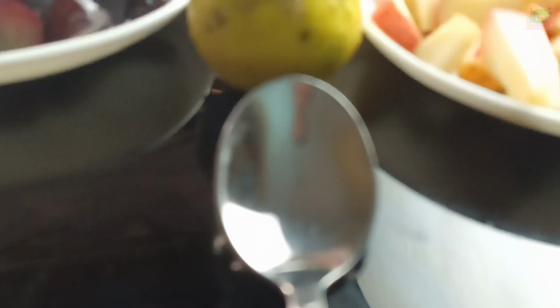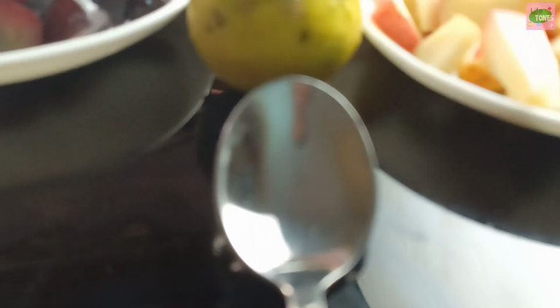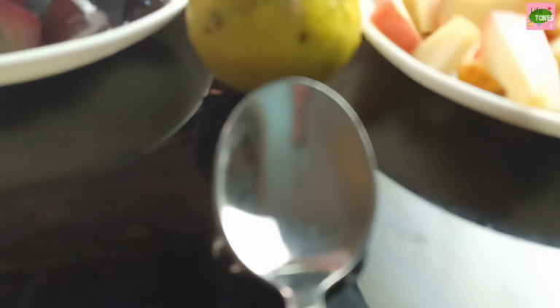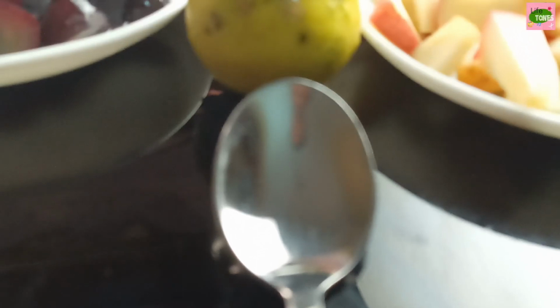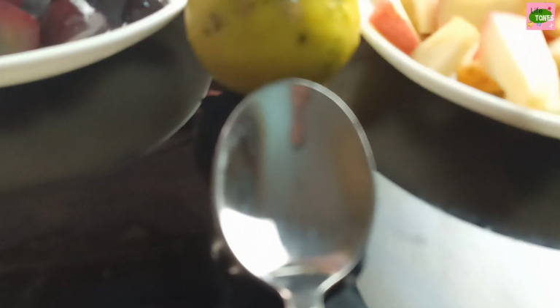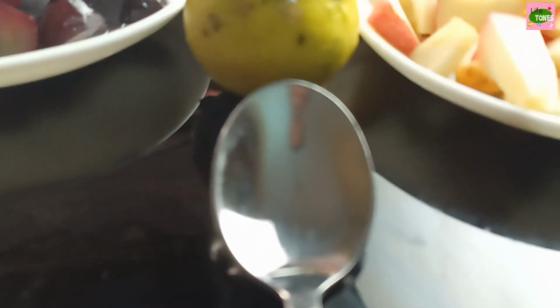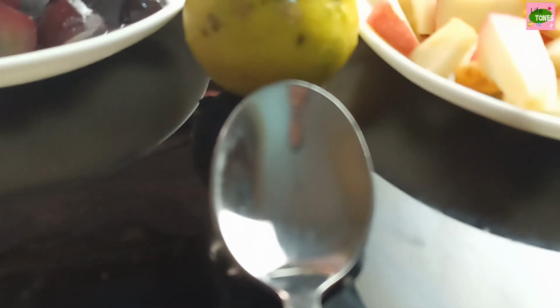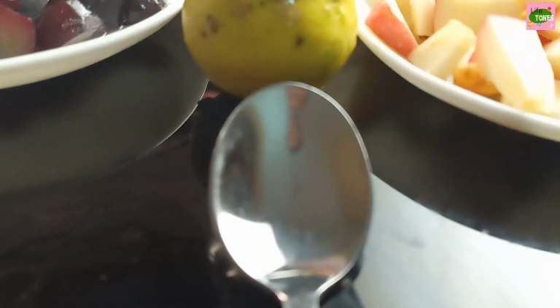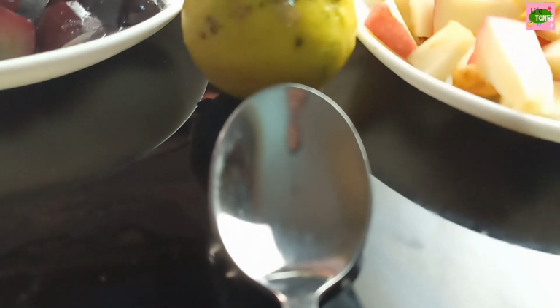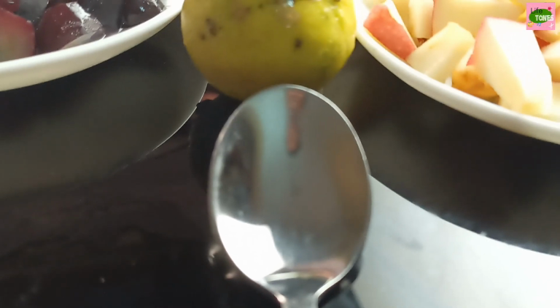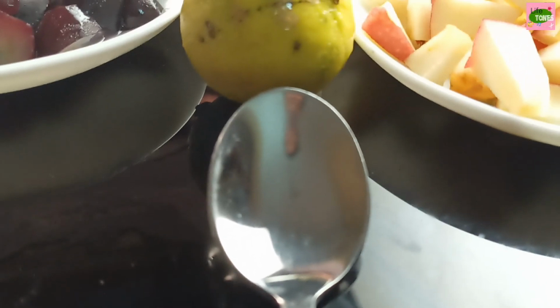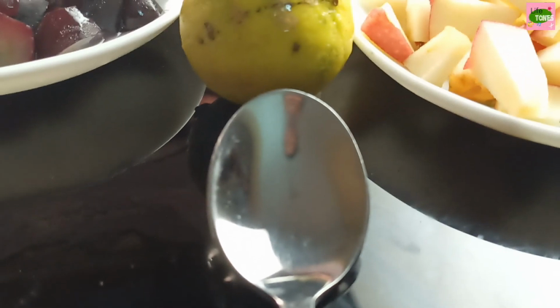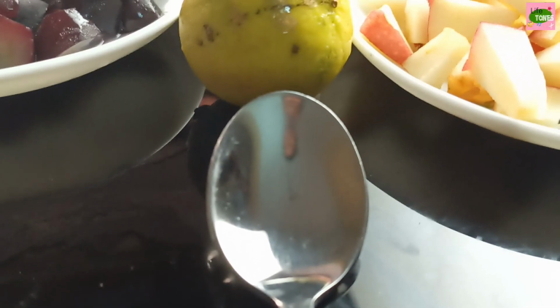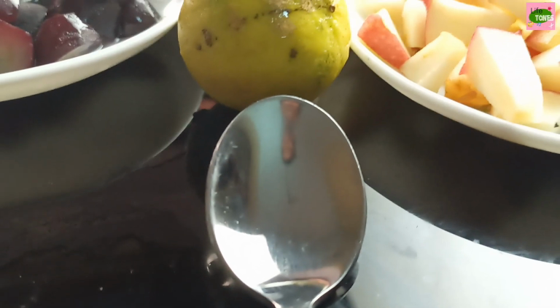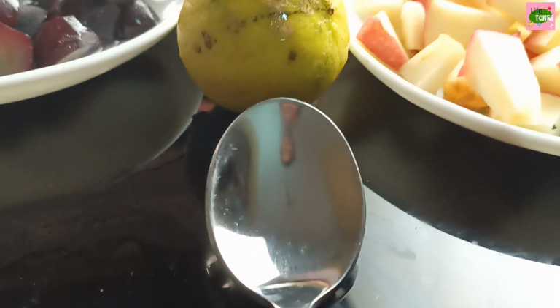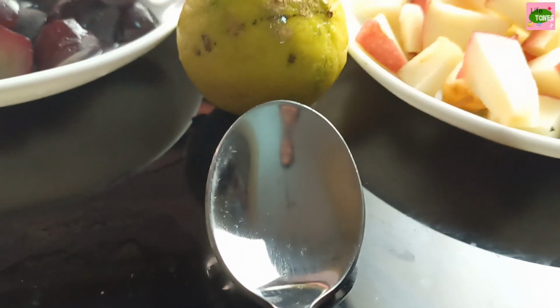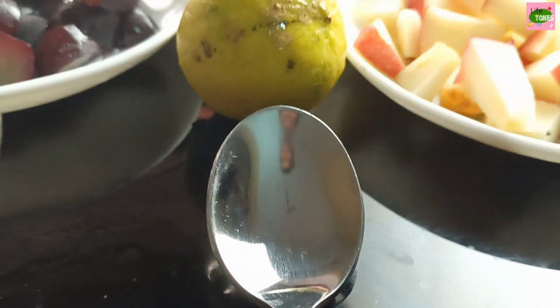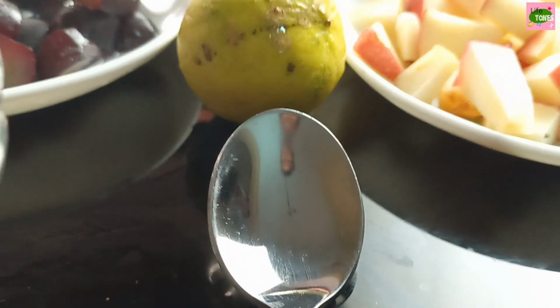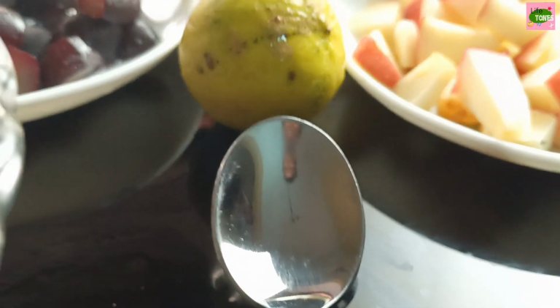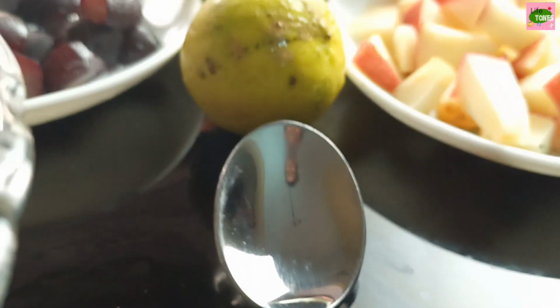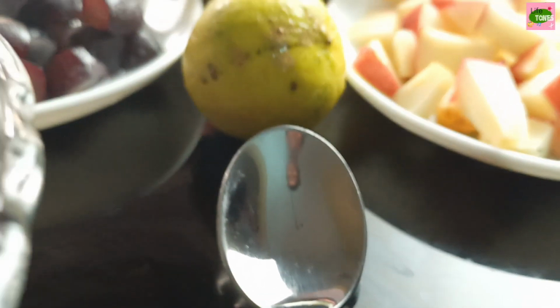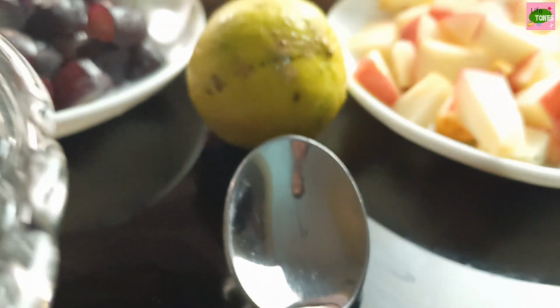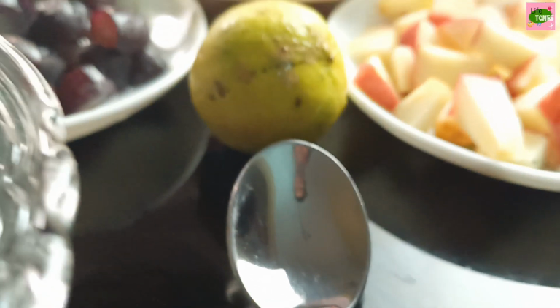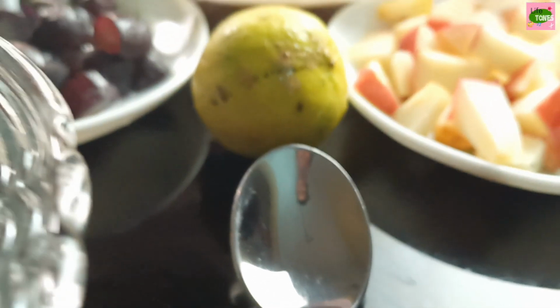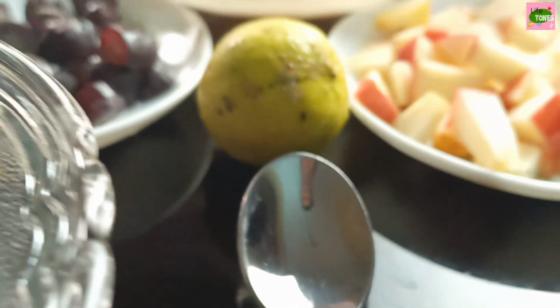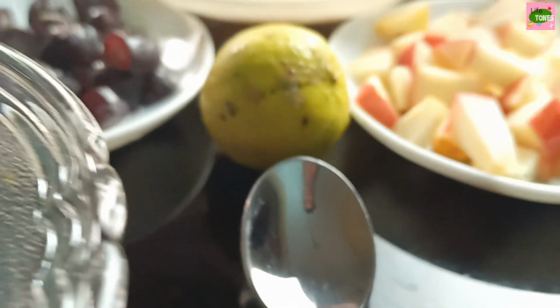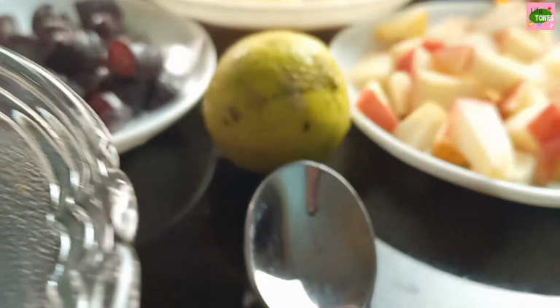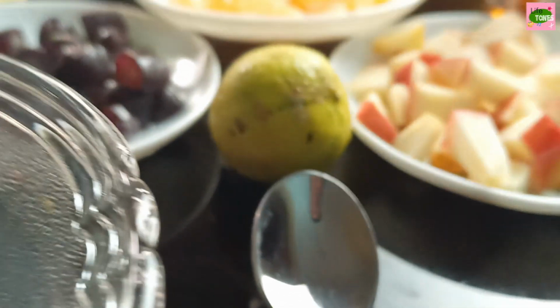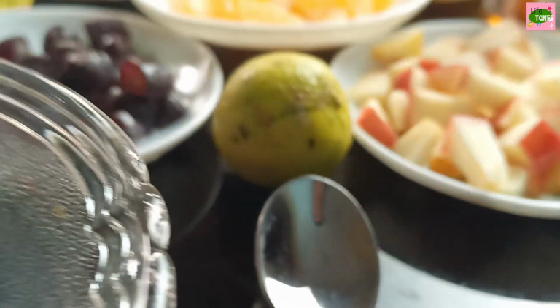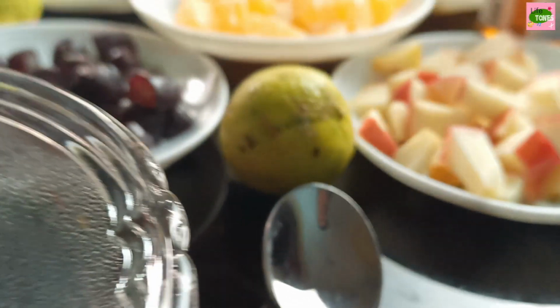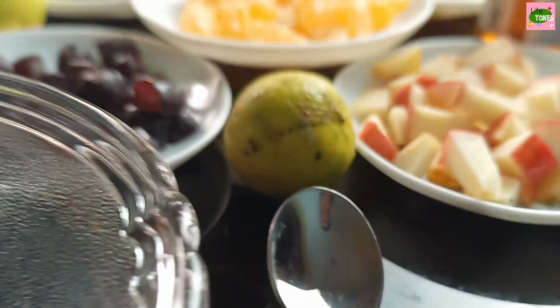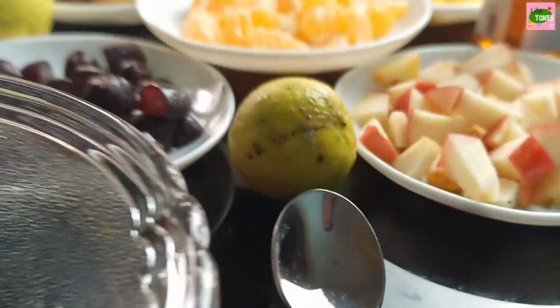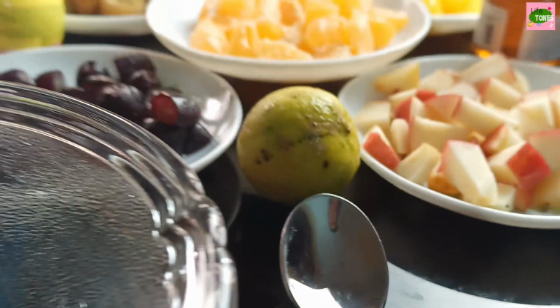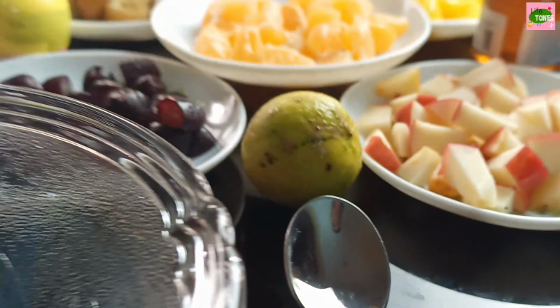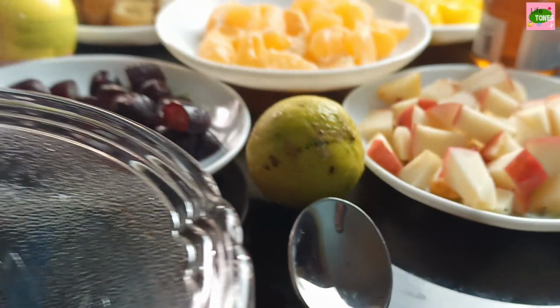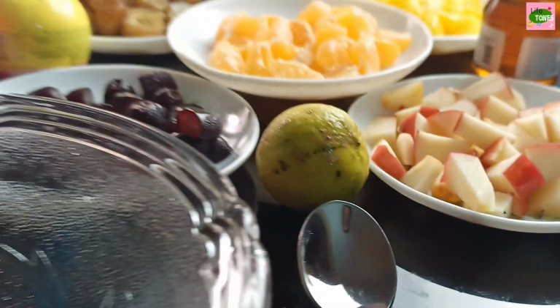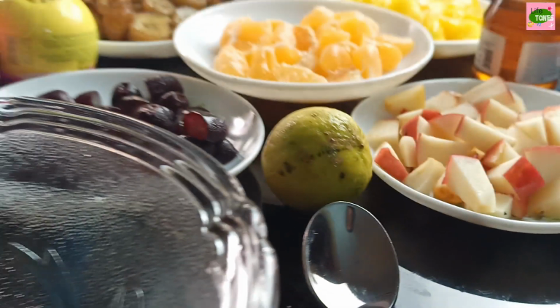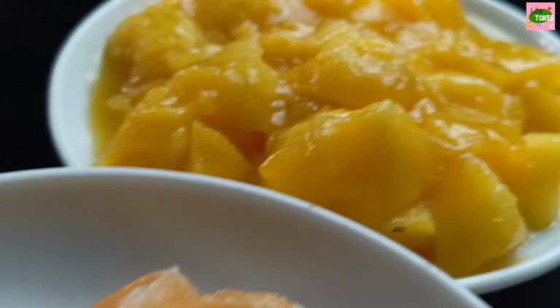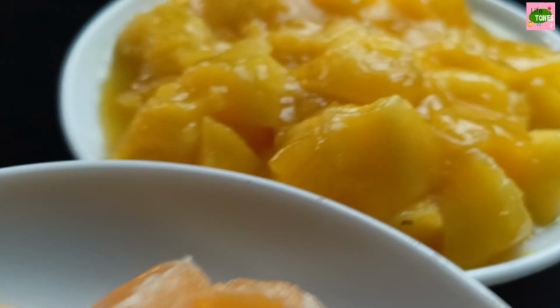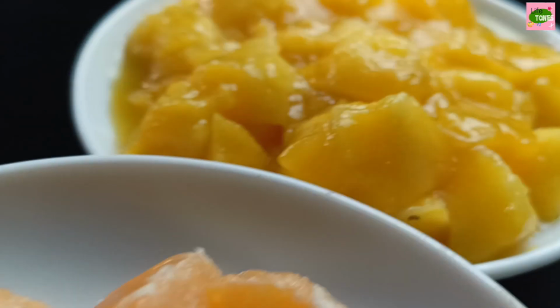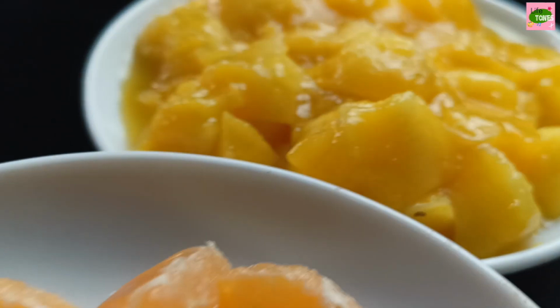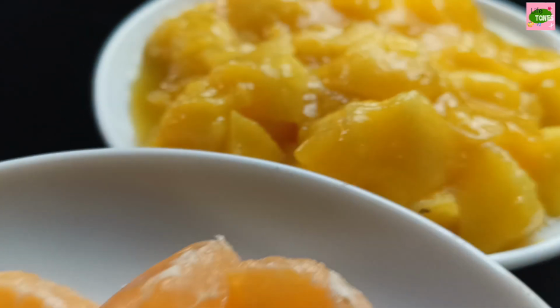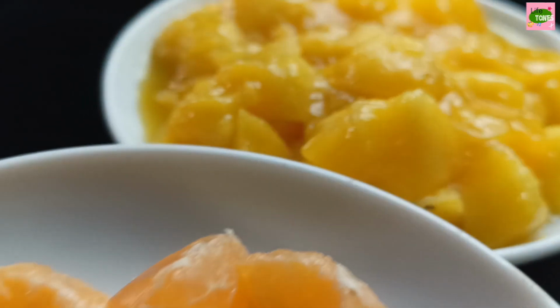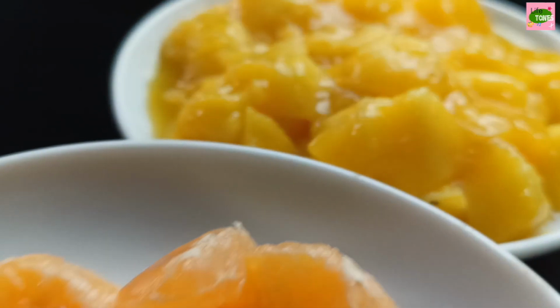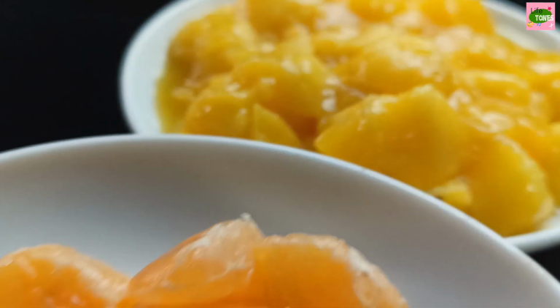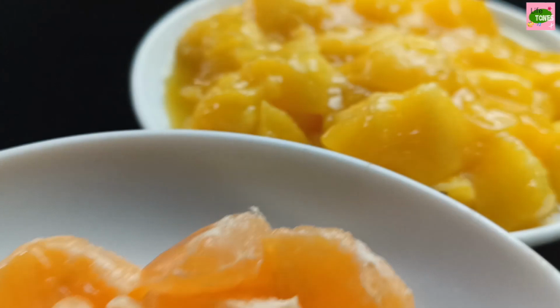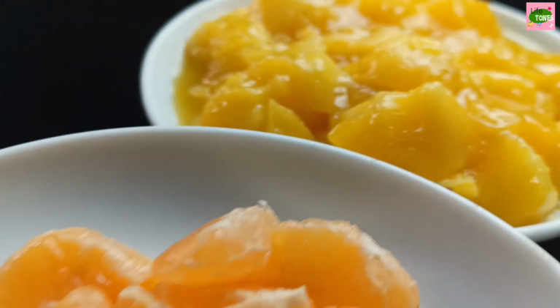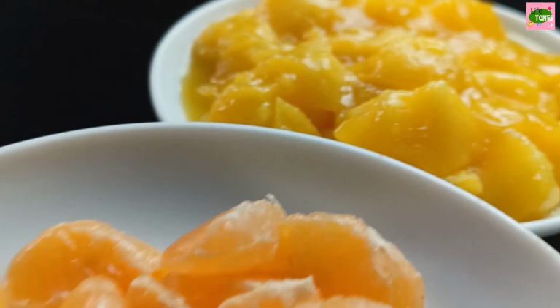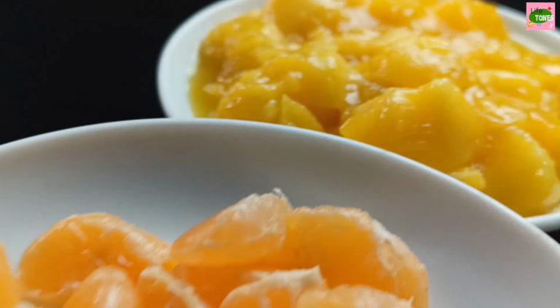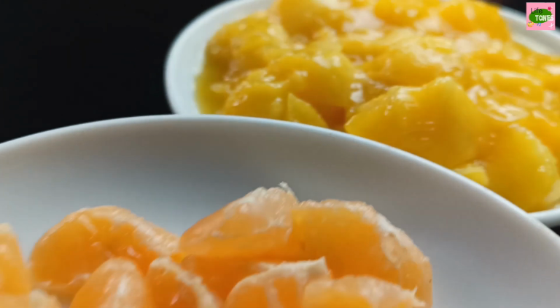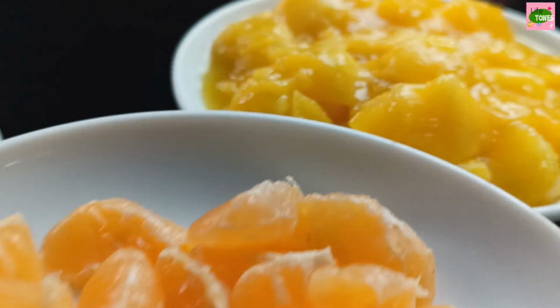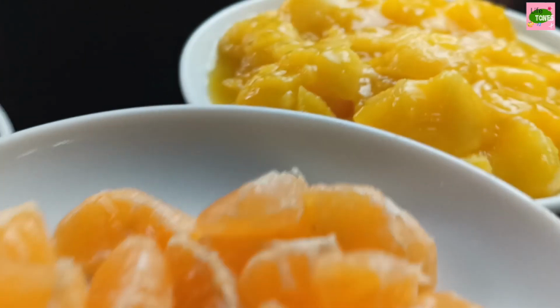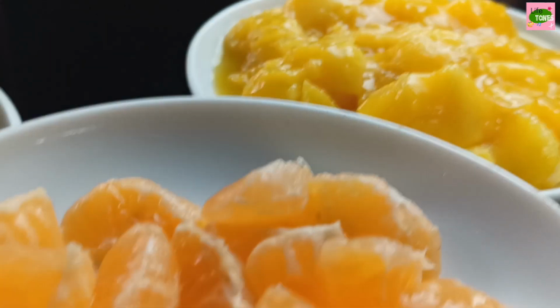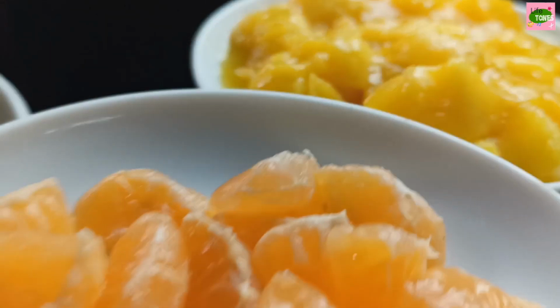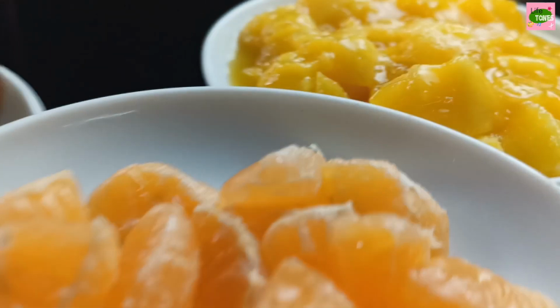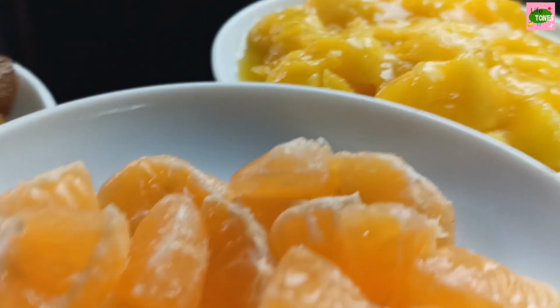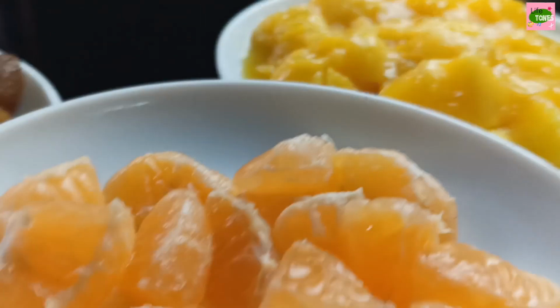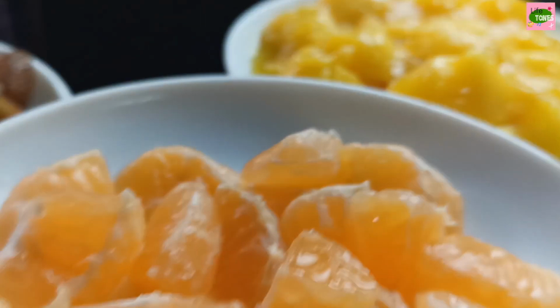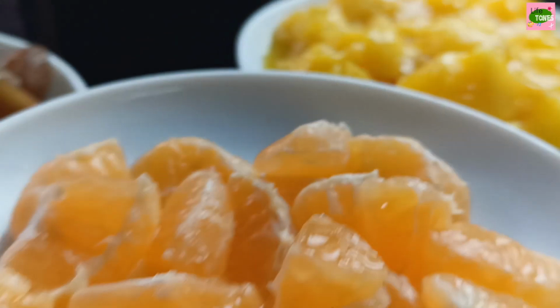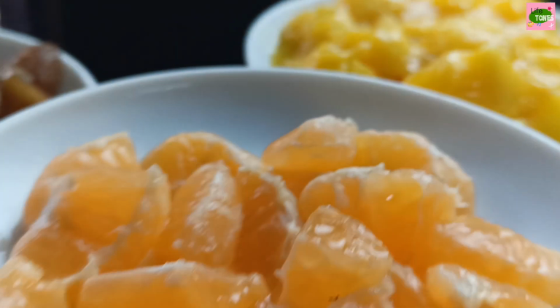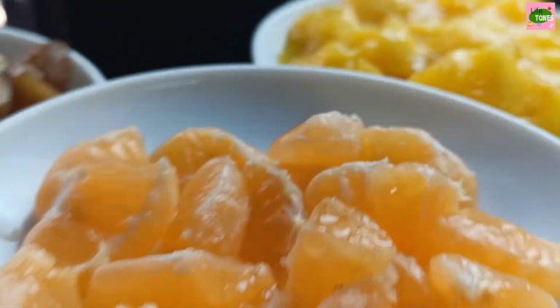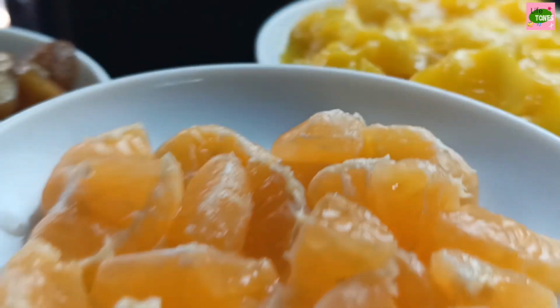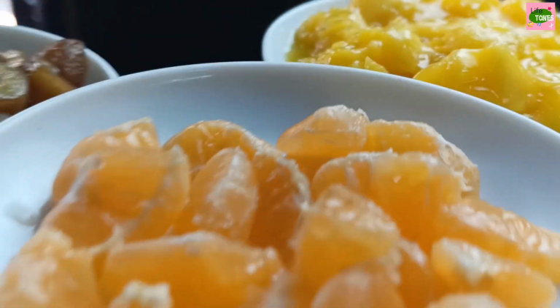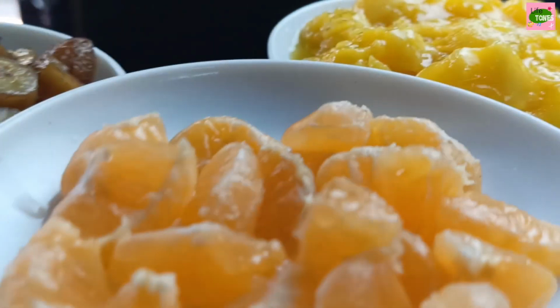Hello everyone, welcome to the Lifetown Channel. This is a fruit salad from the previous video.